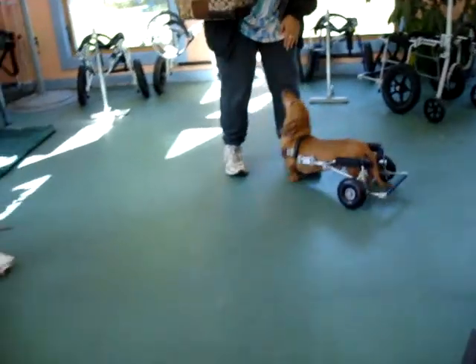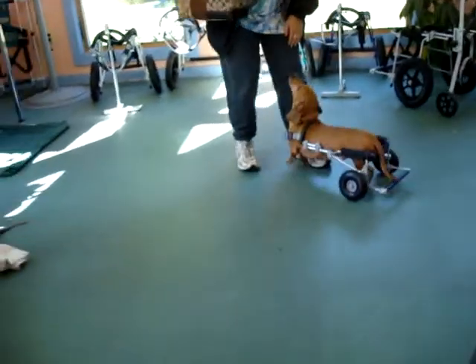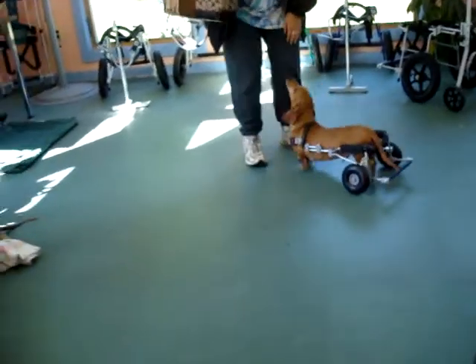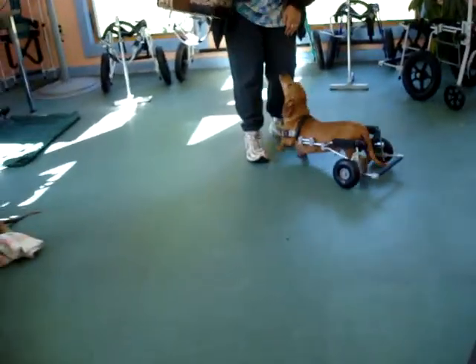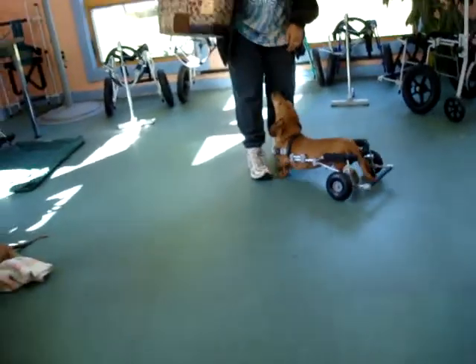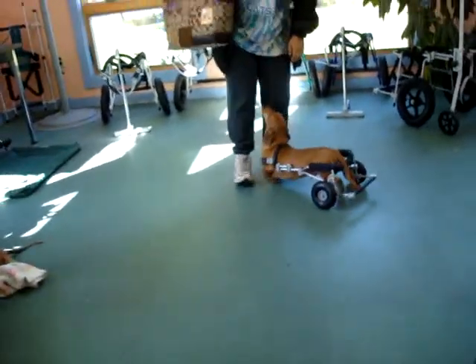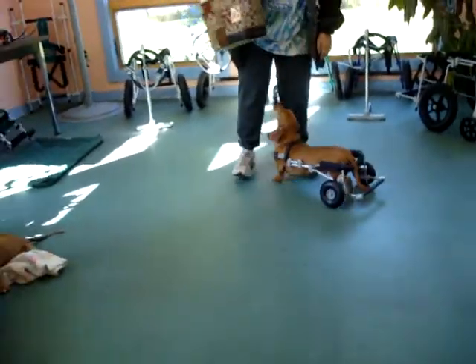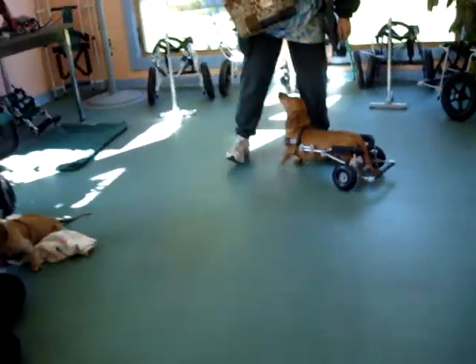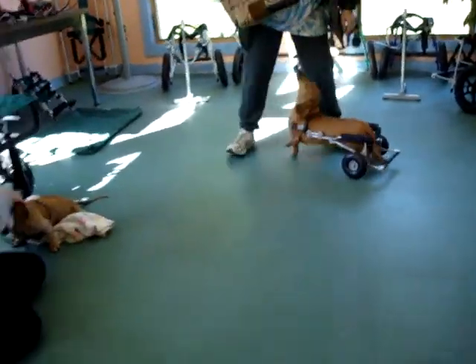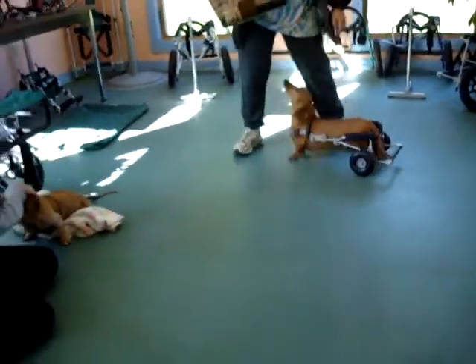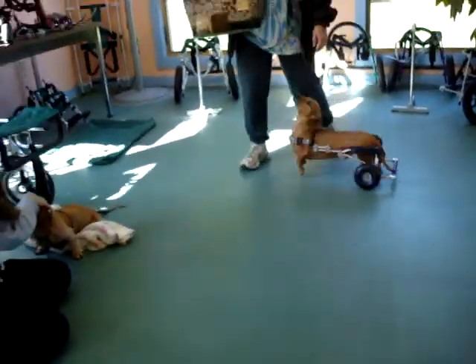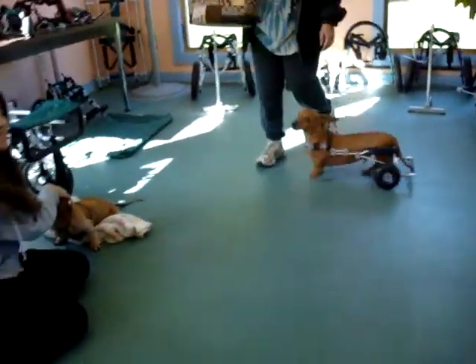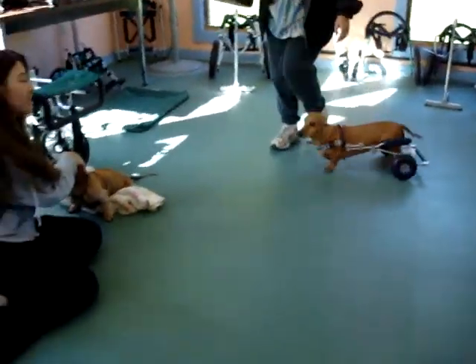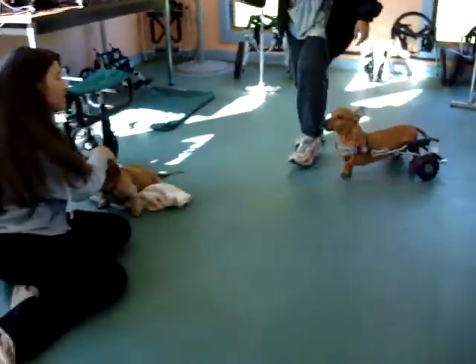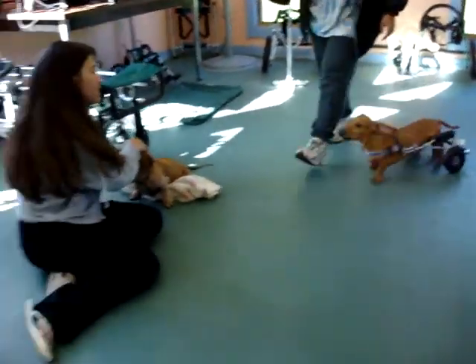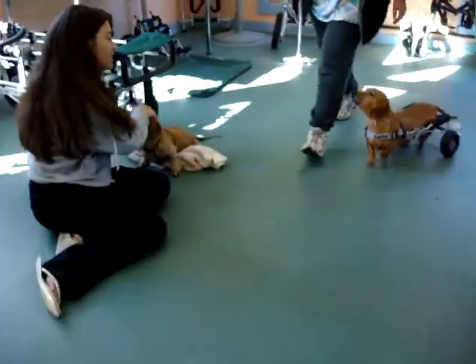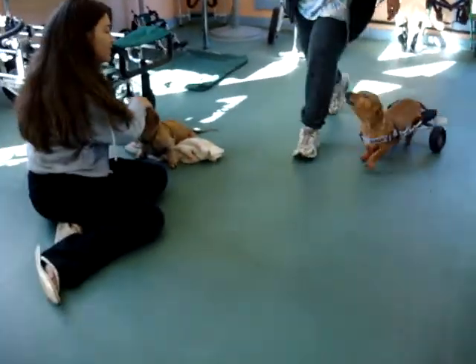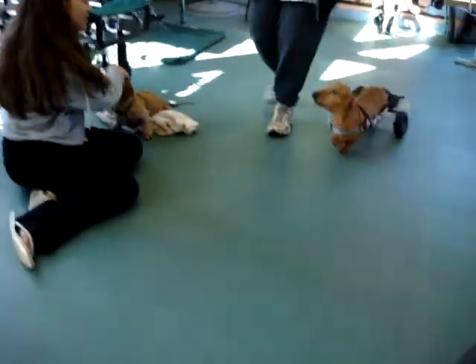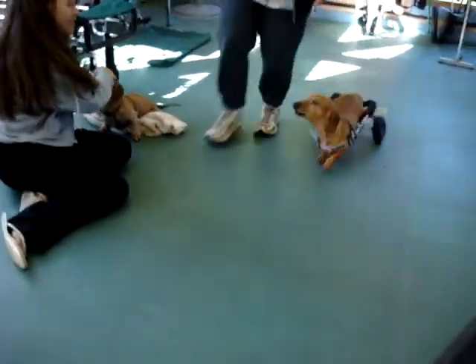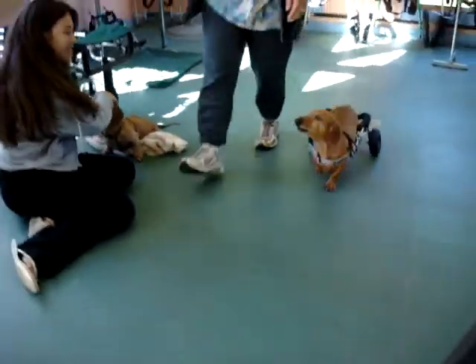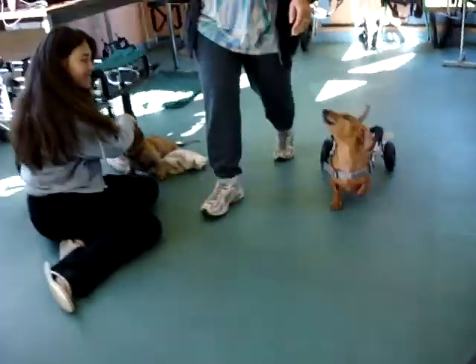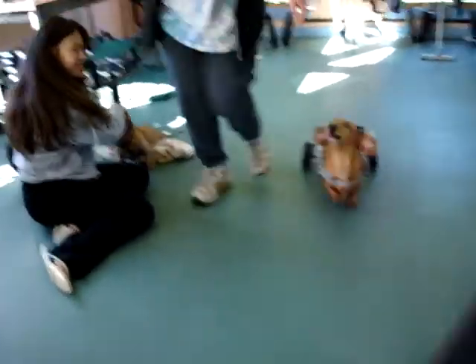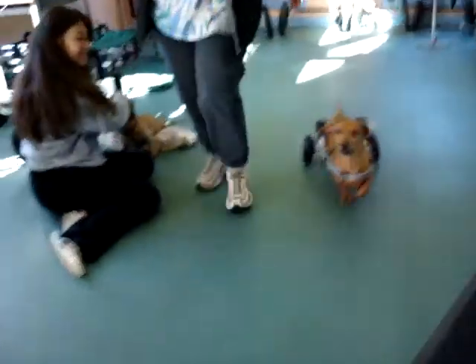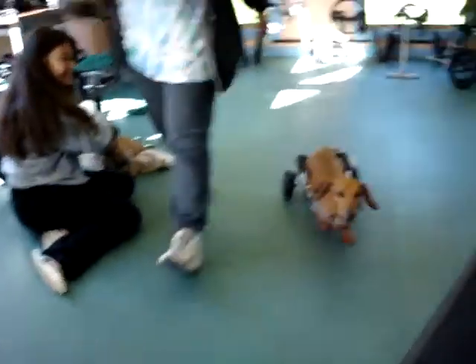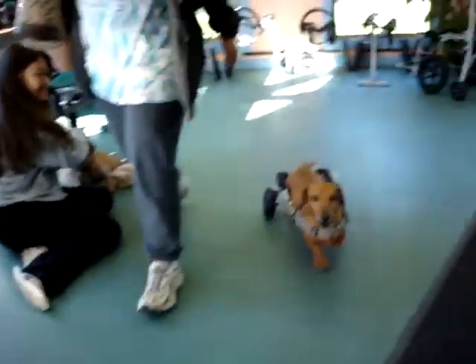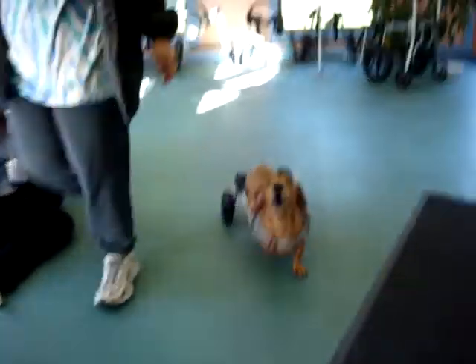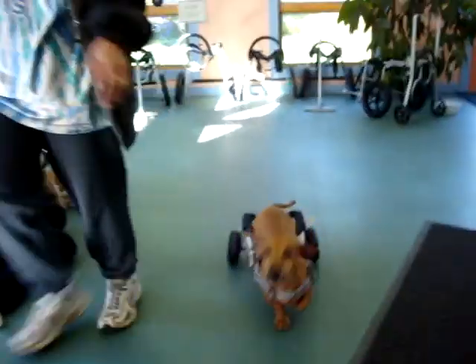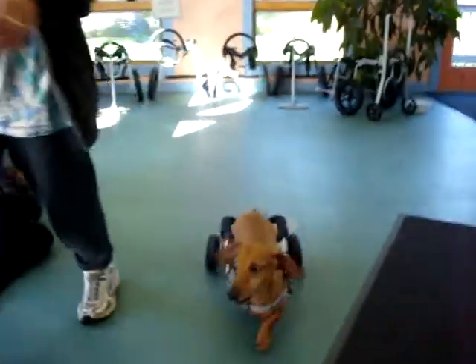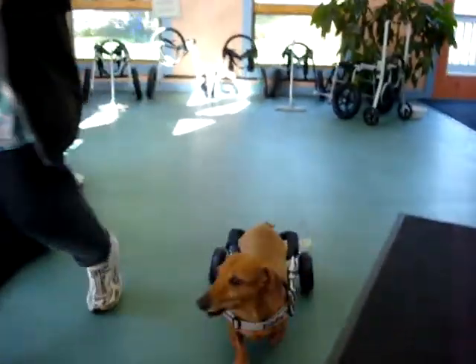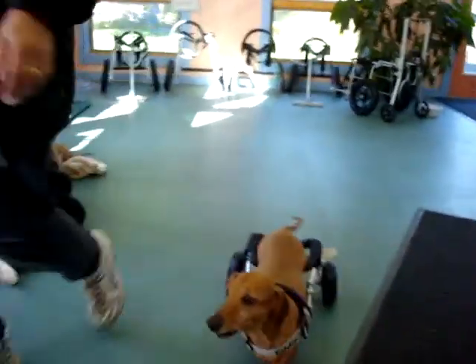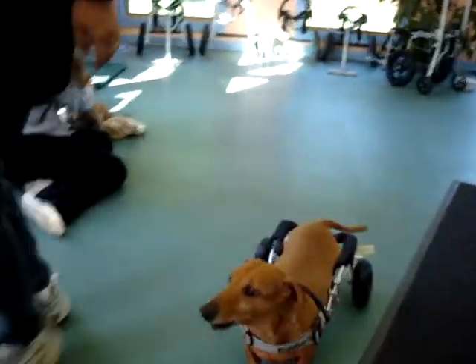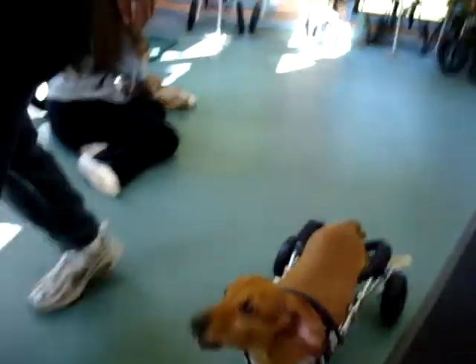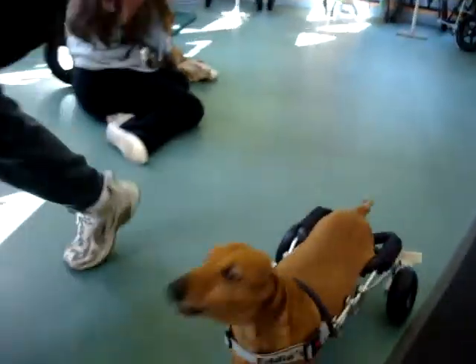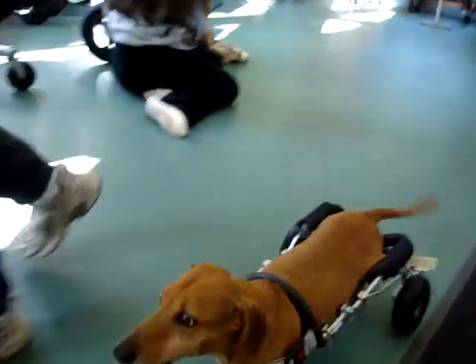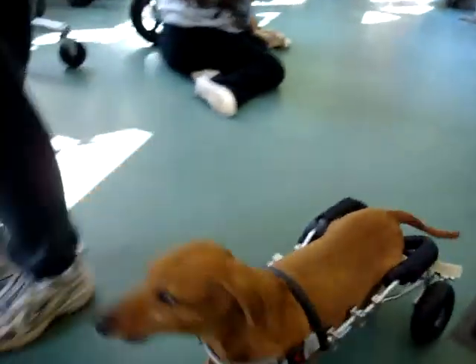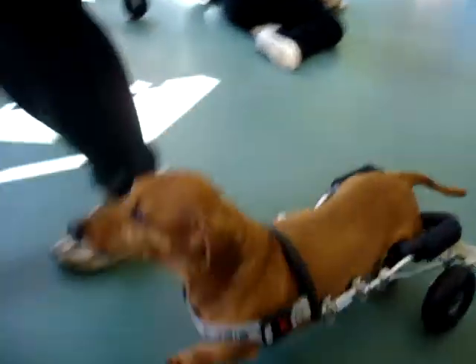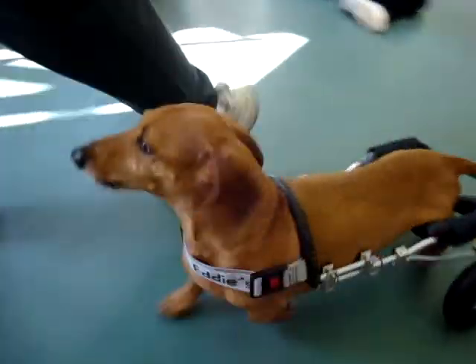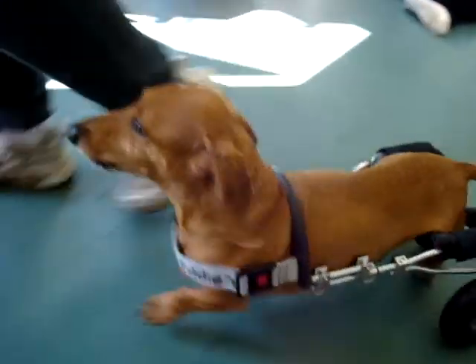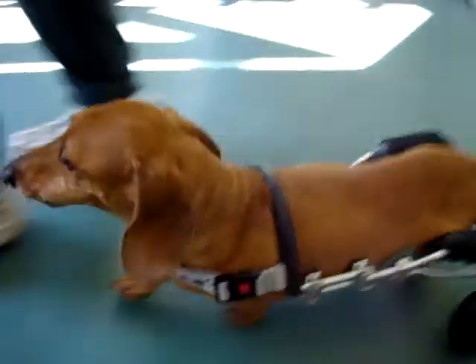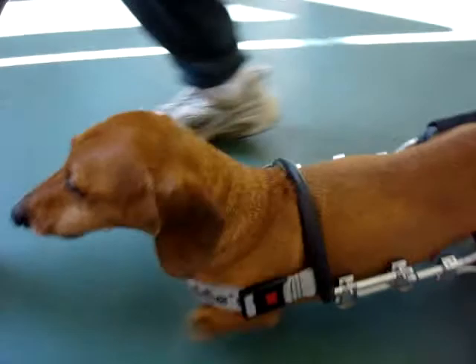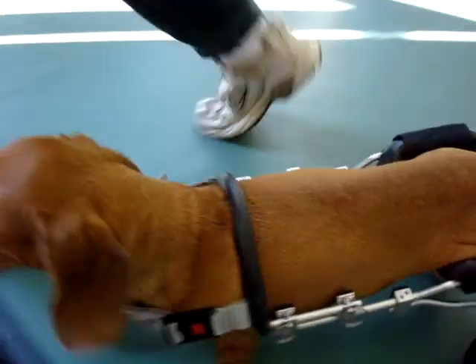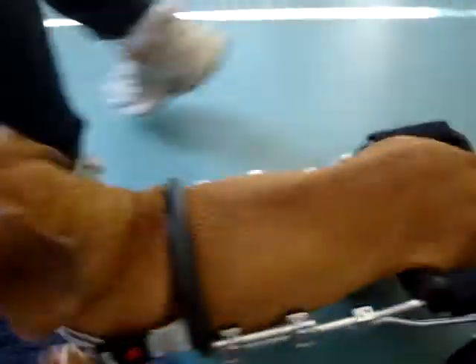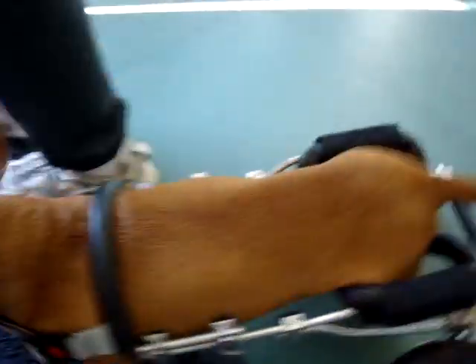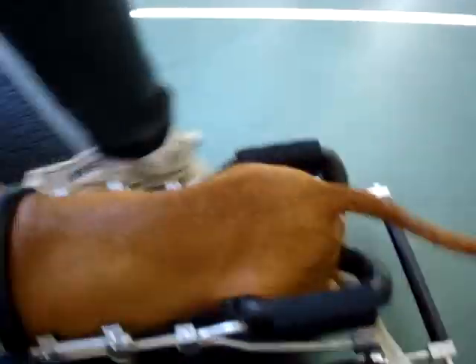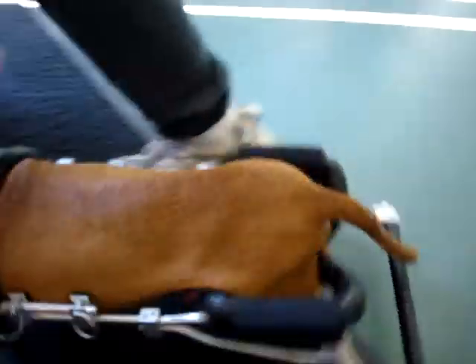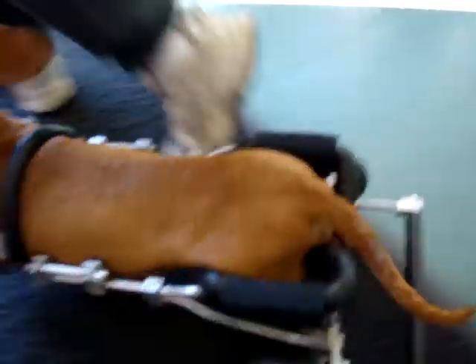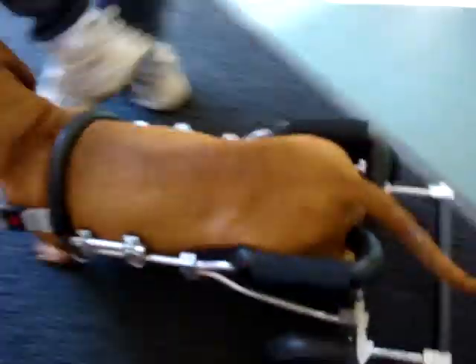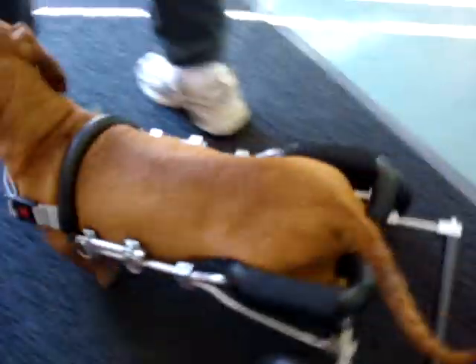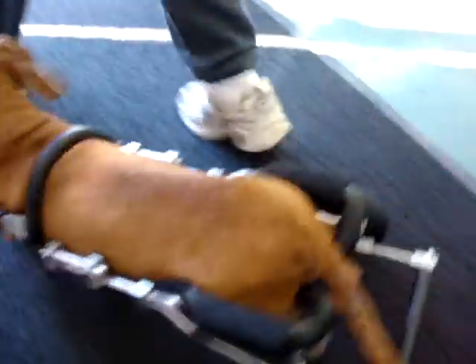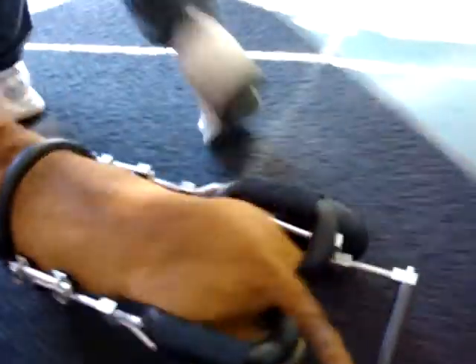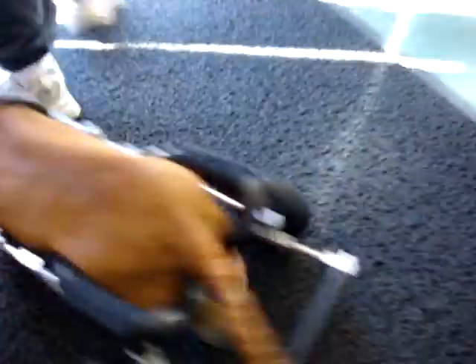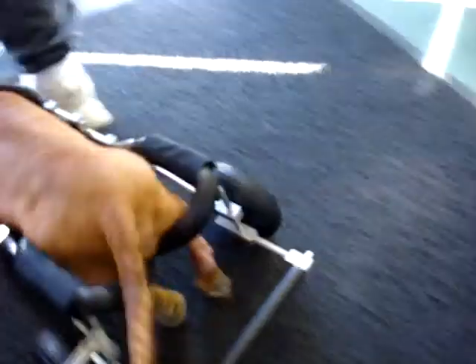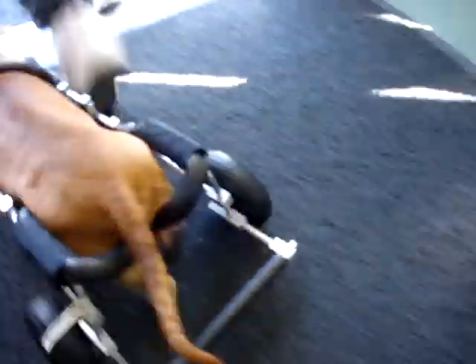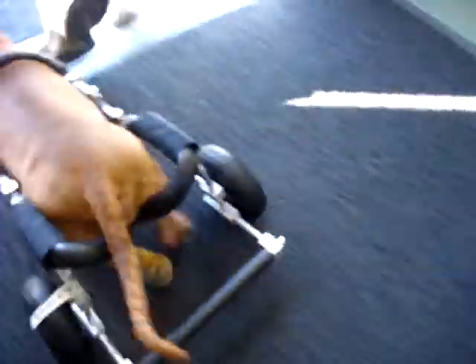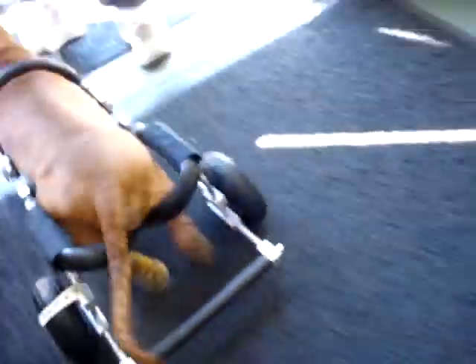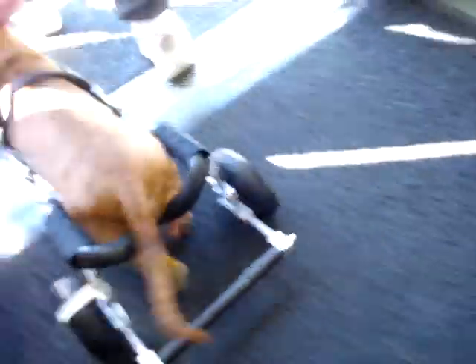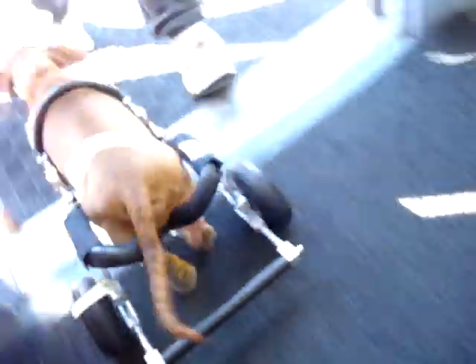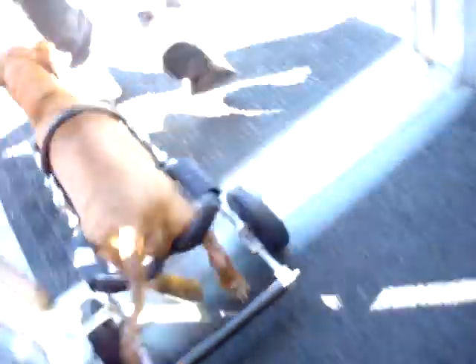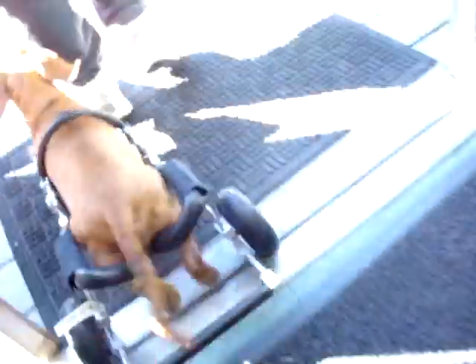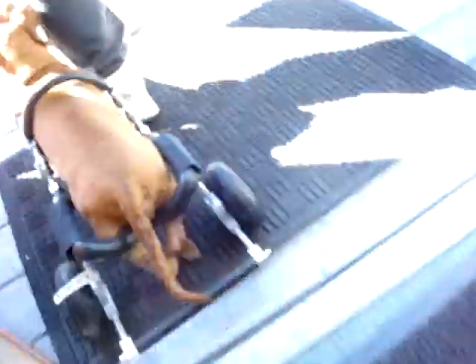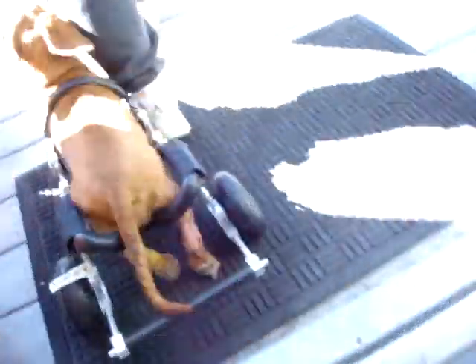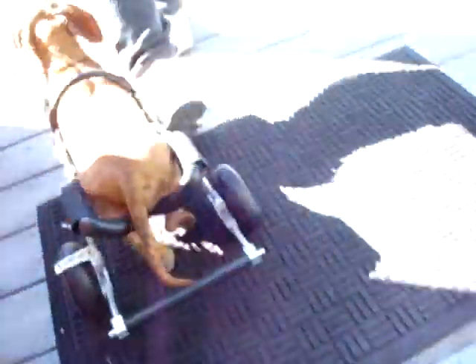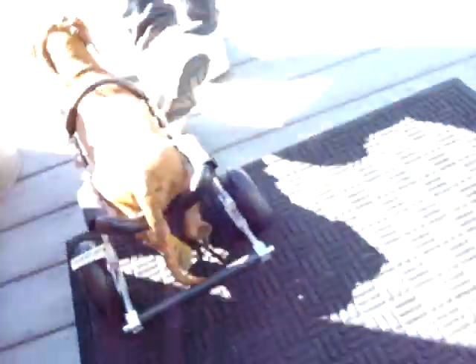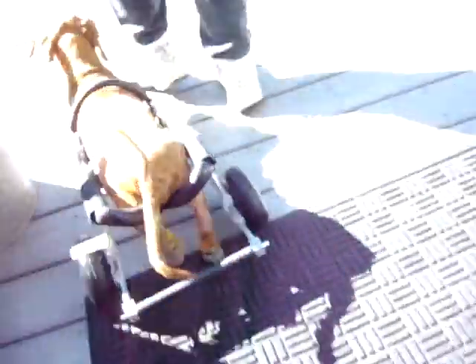Let's go outside. Come on, let's go outside. Take it outside. There you go.